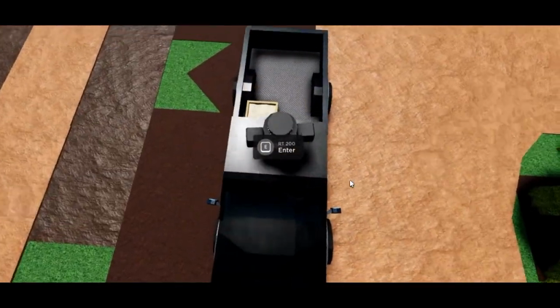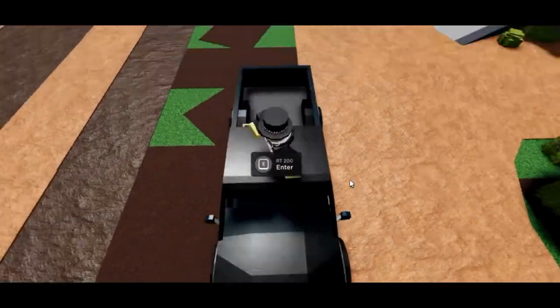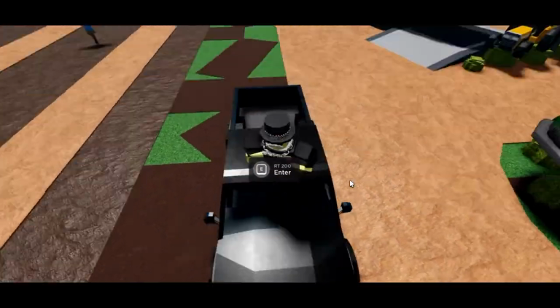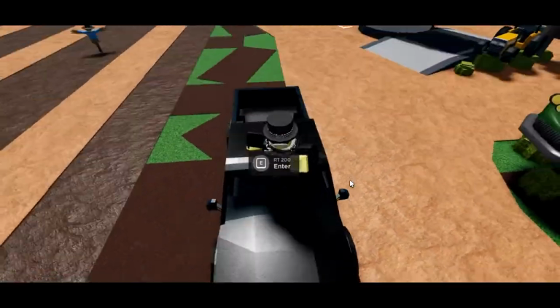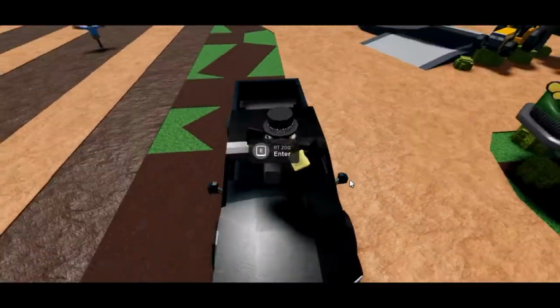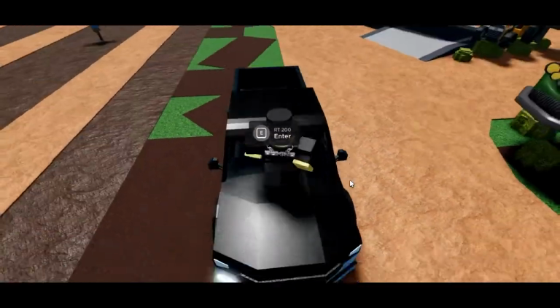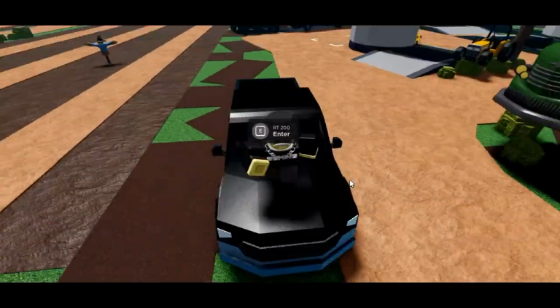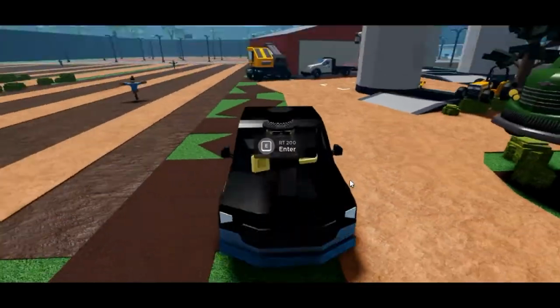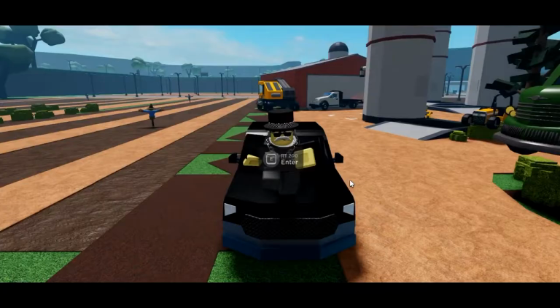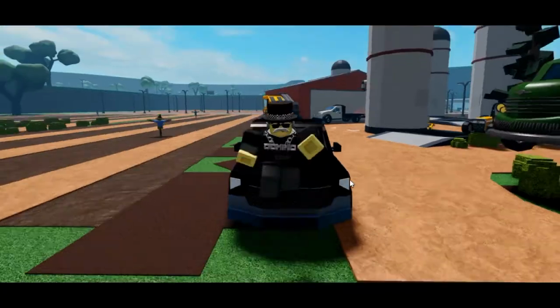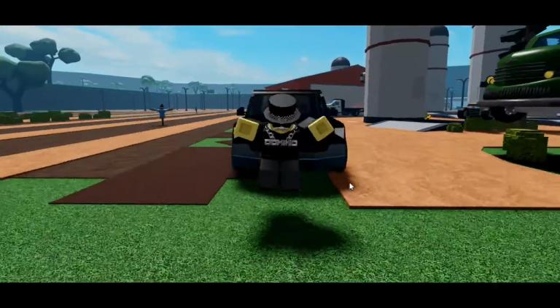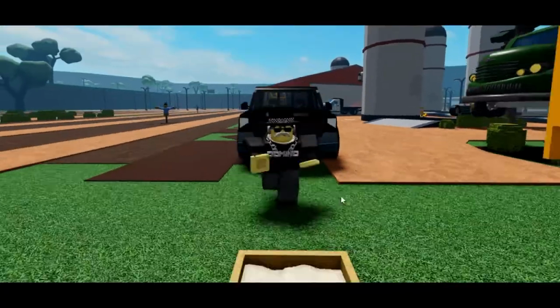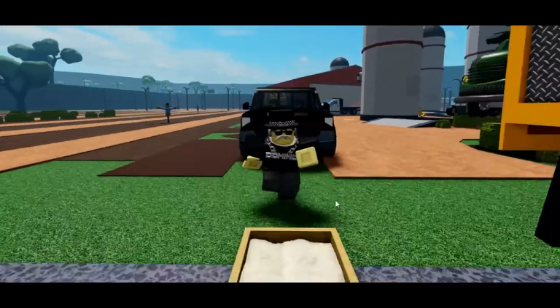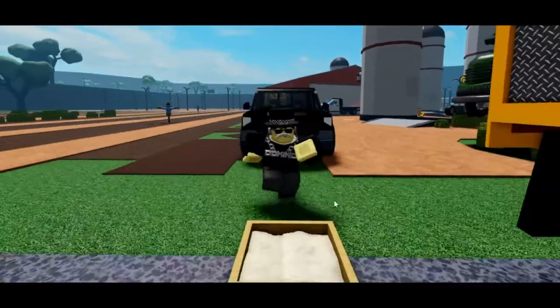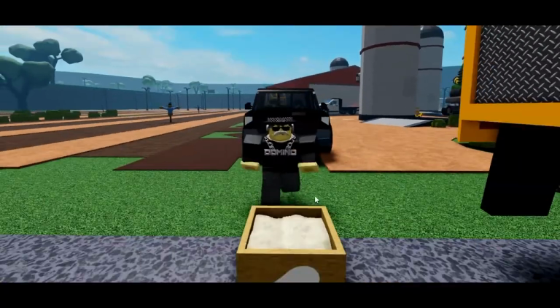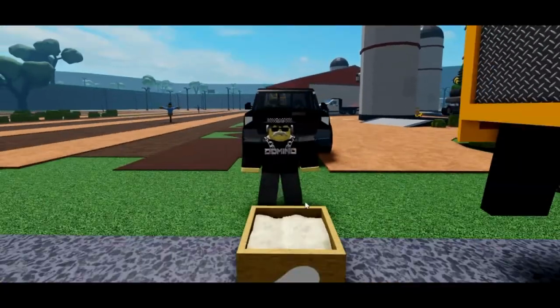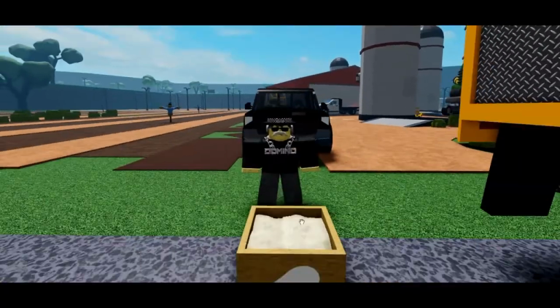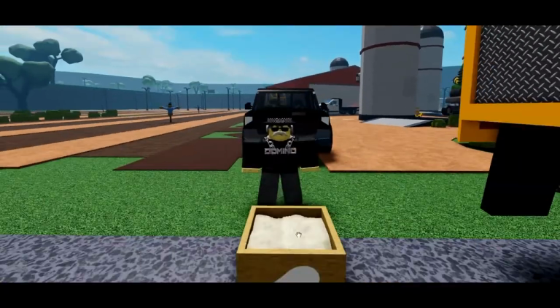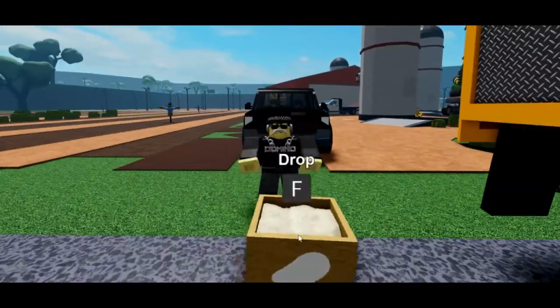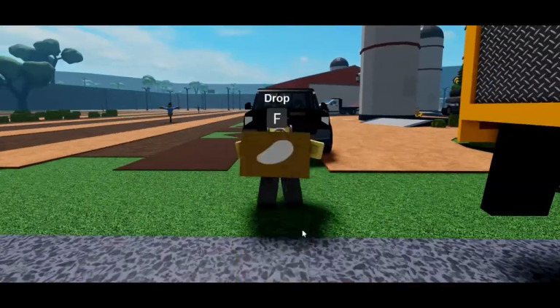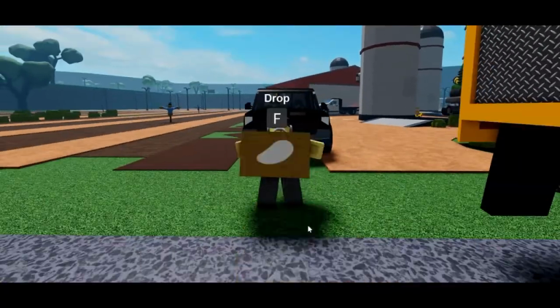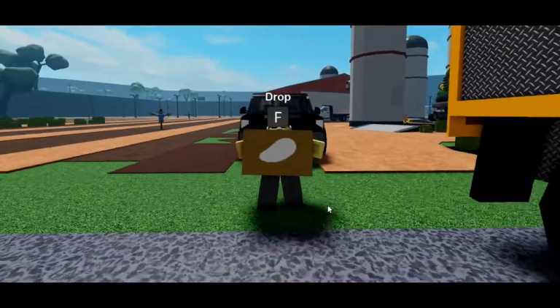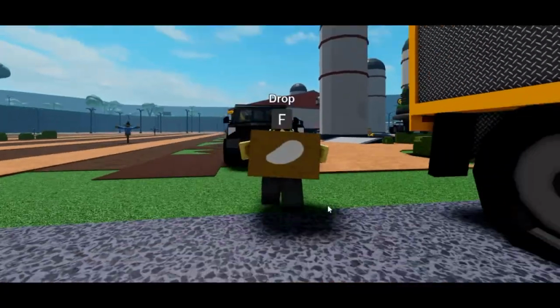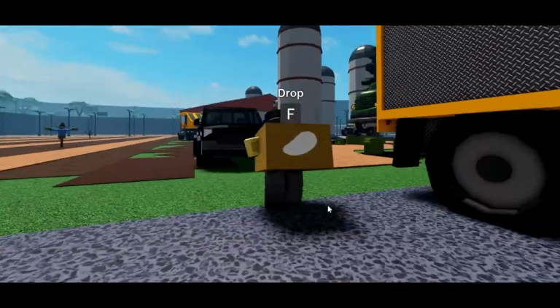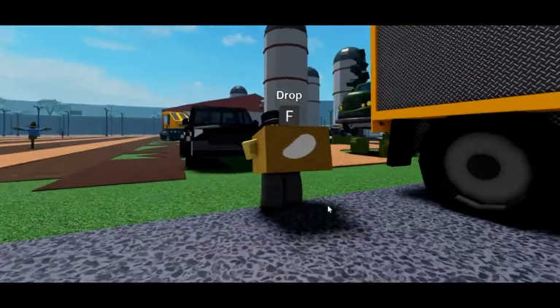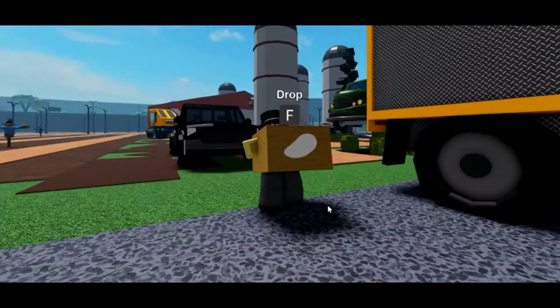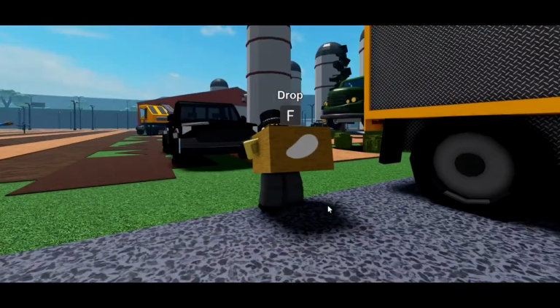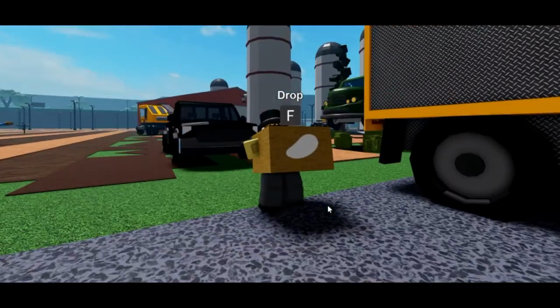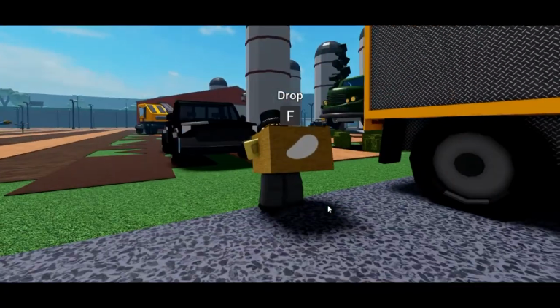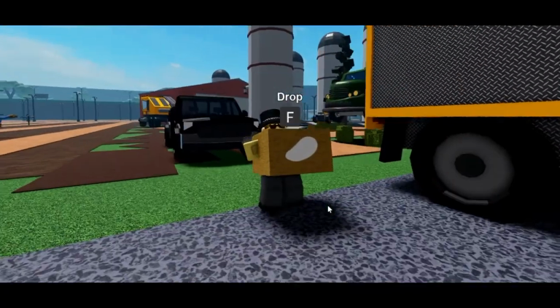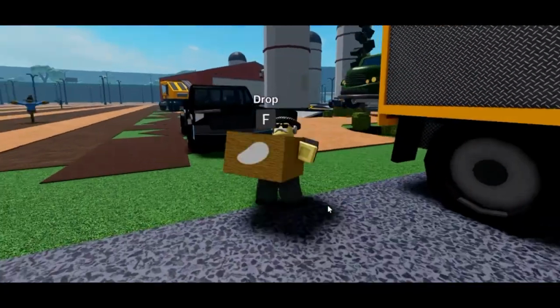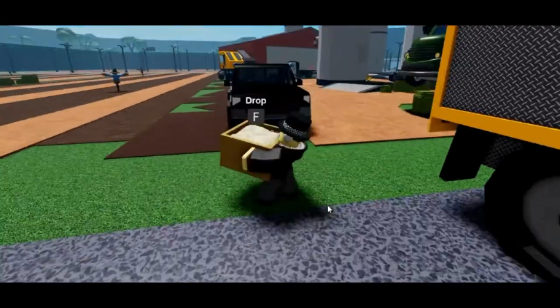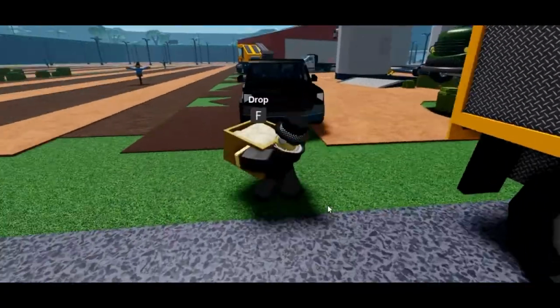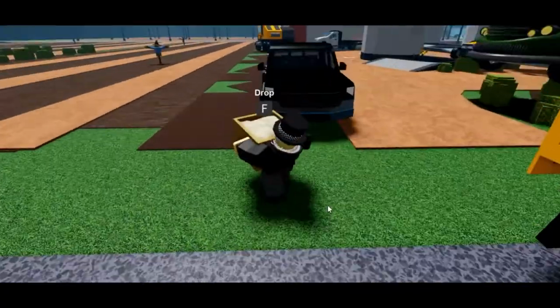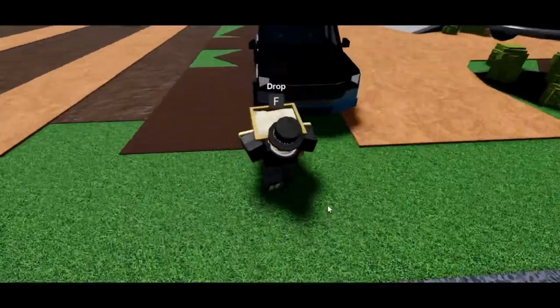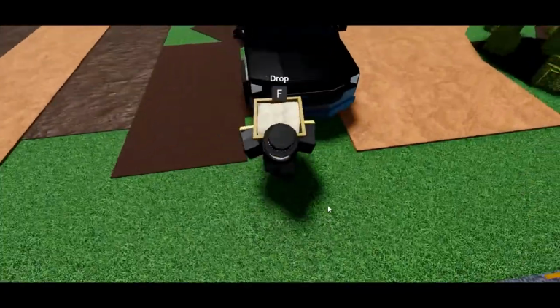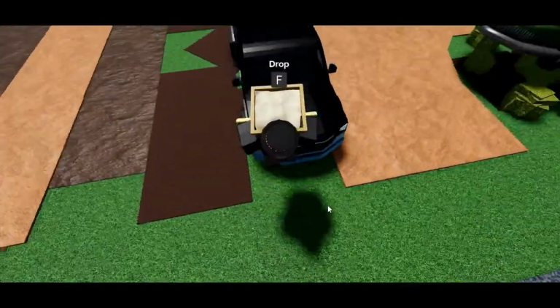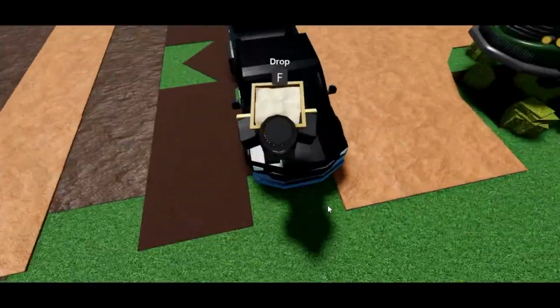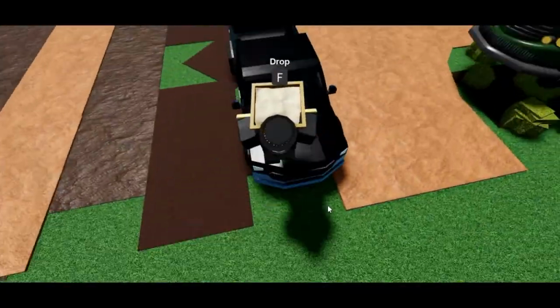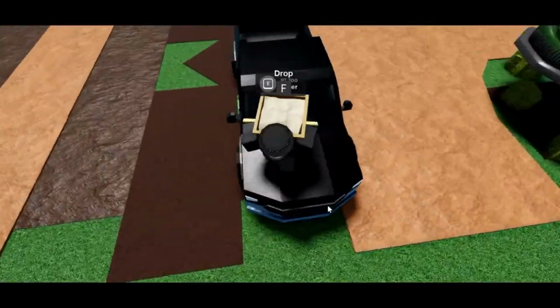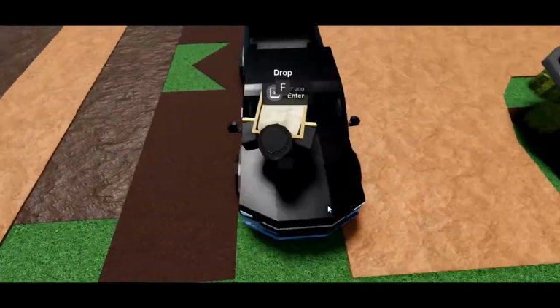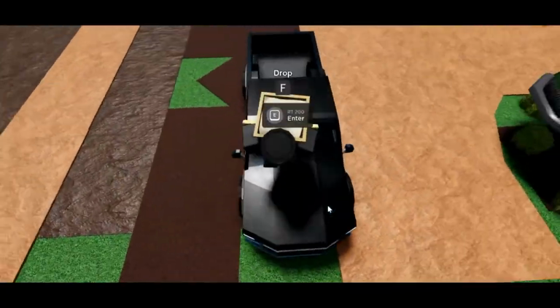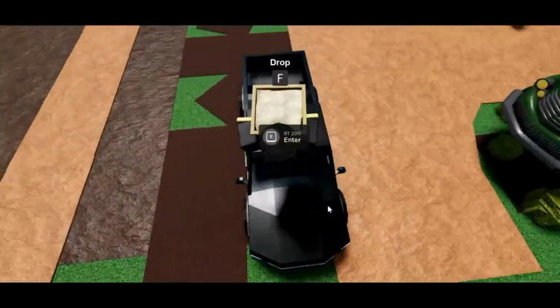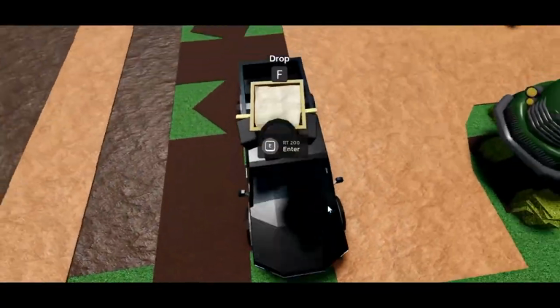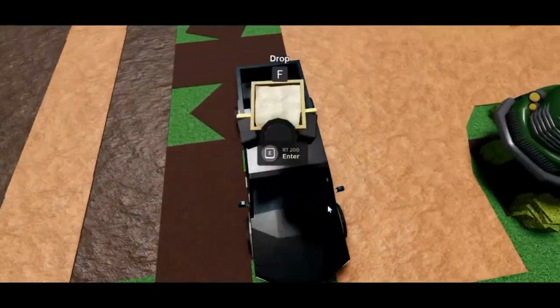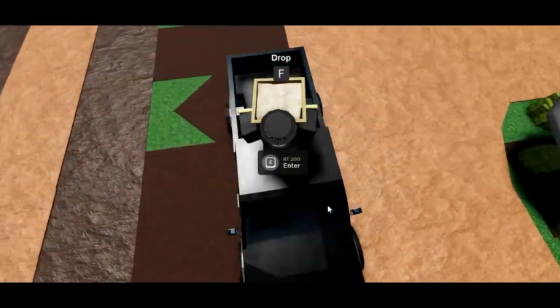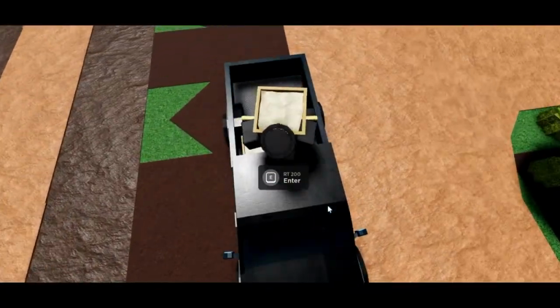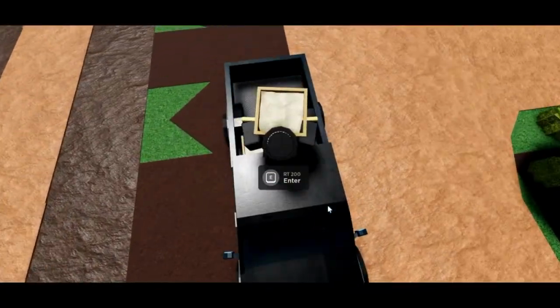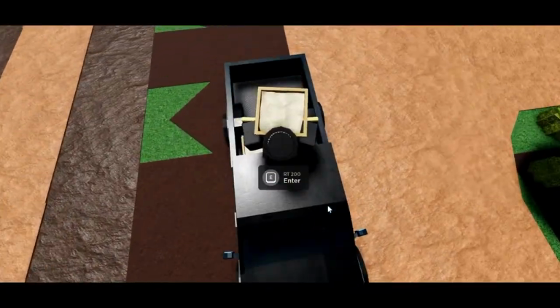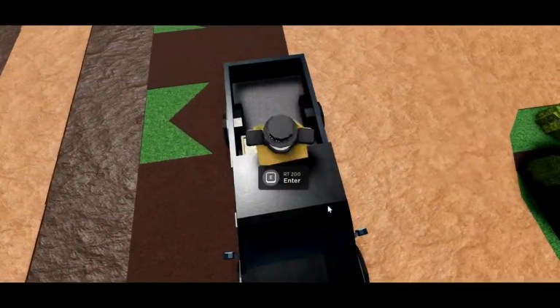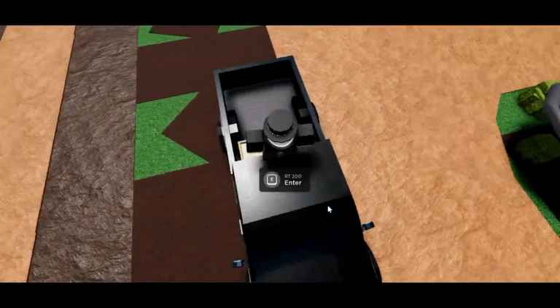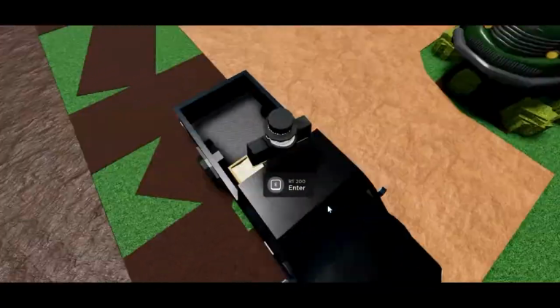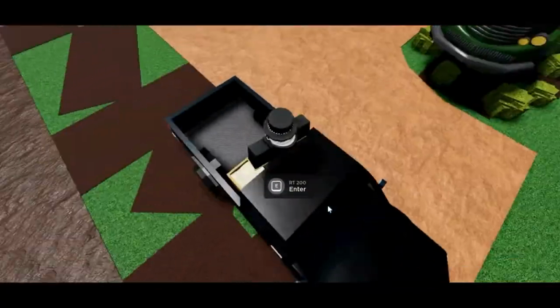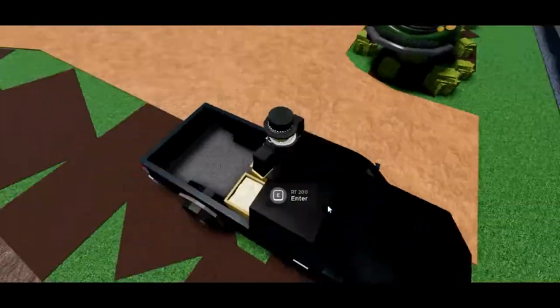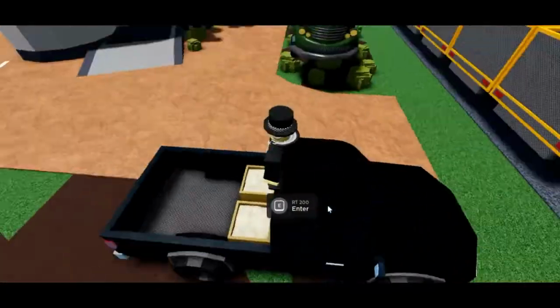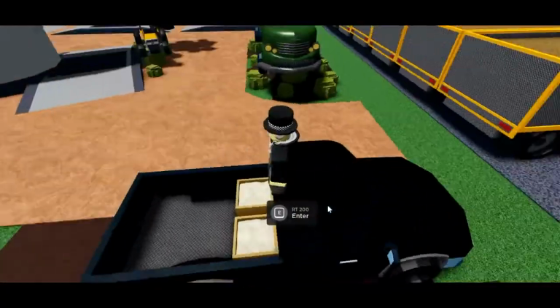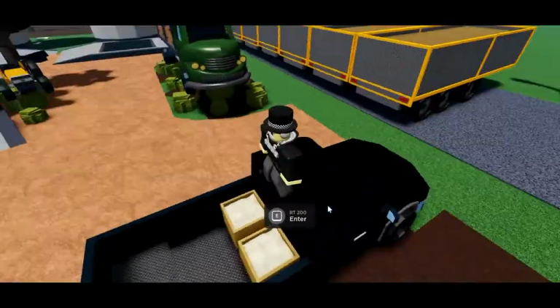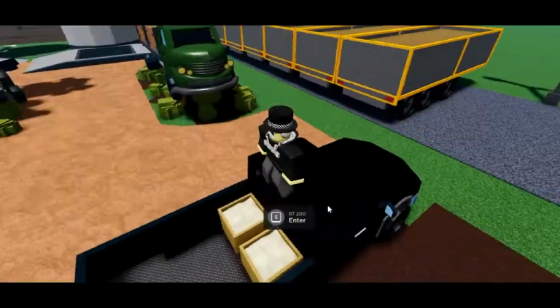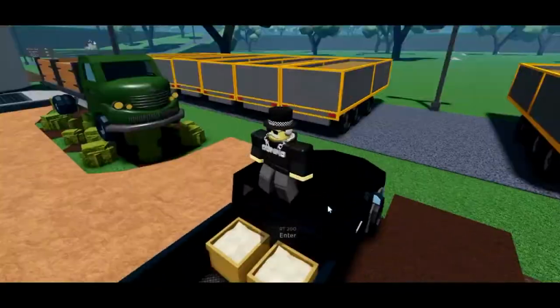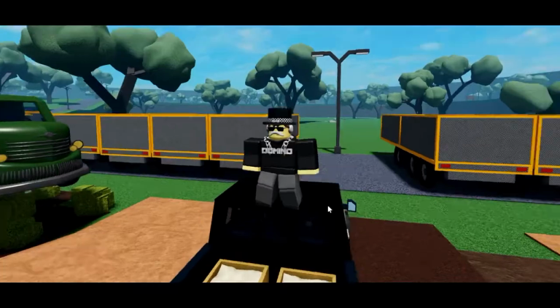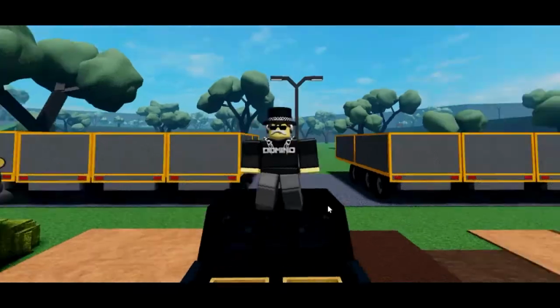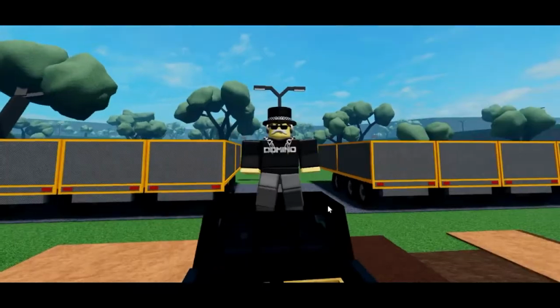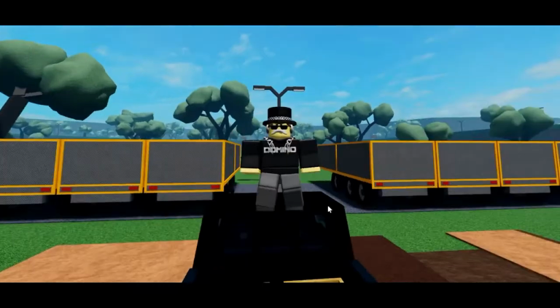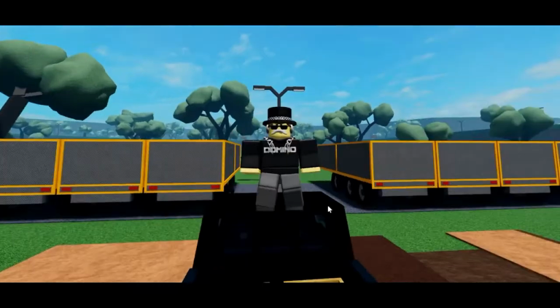From here you can pick them up and drop them on a trailer, or you drive next to it with a seeder and spam V to fill the seeder.